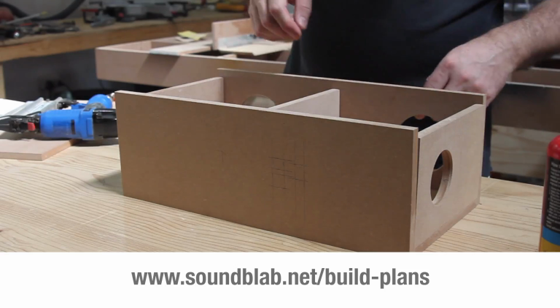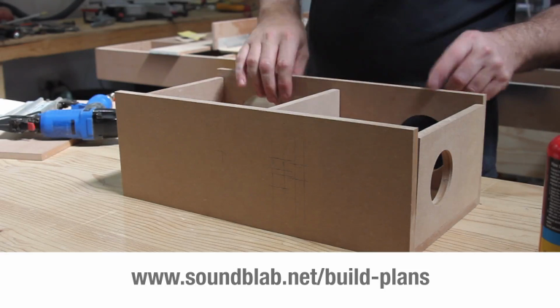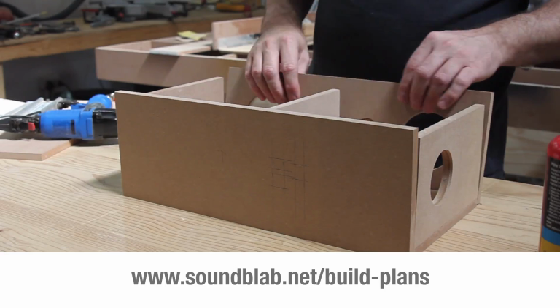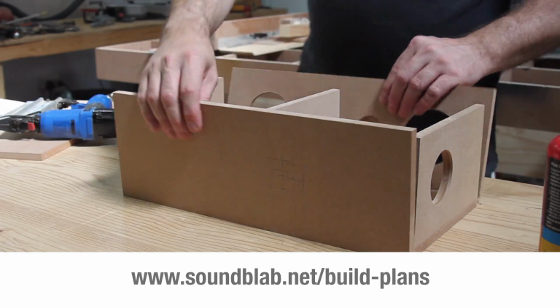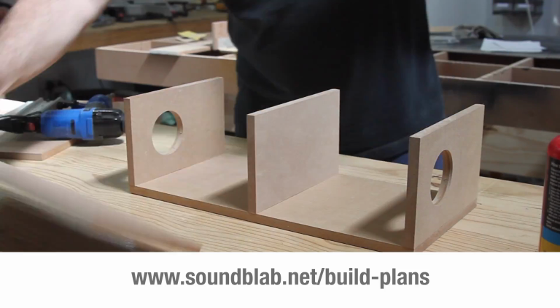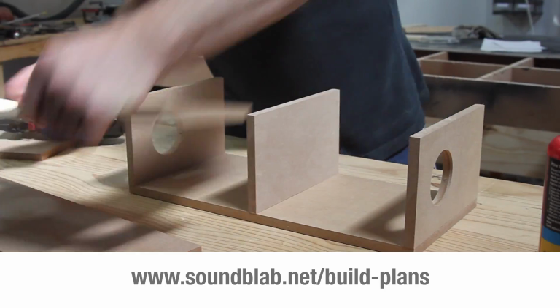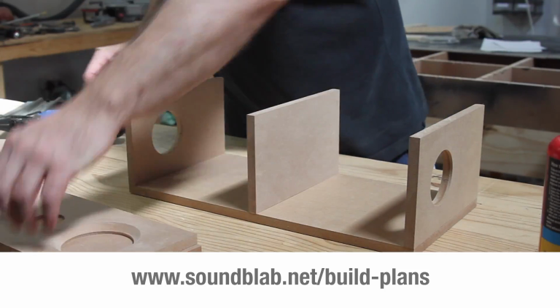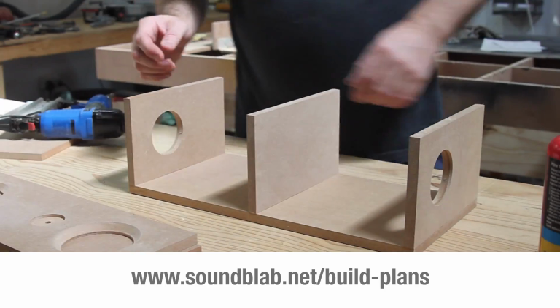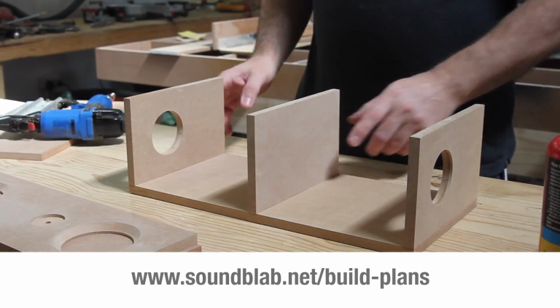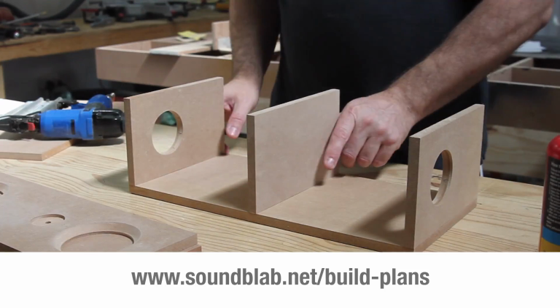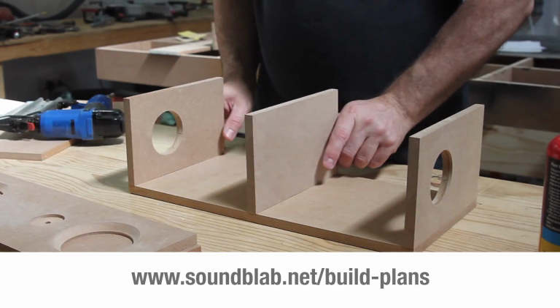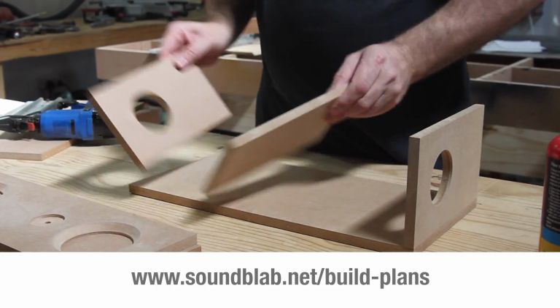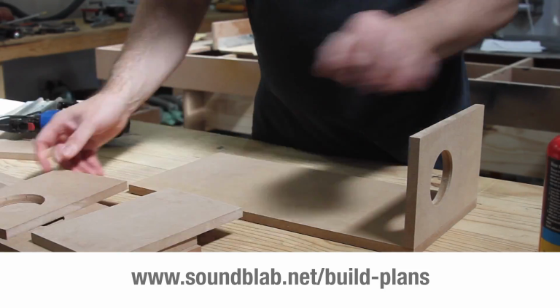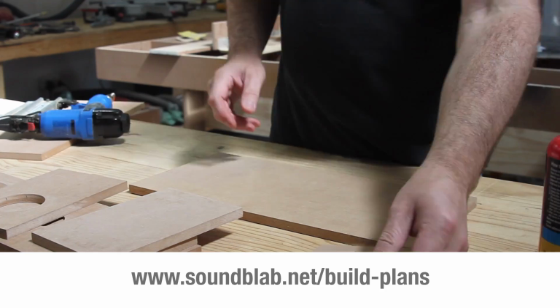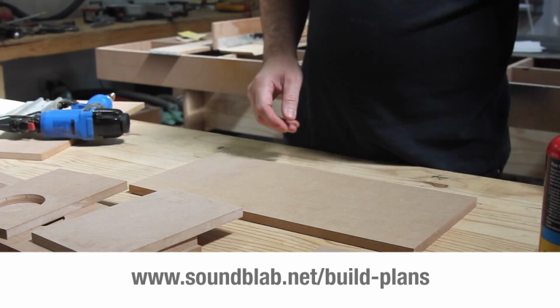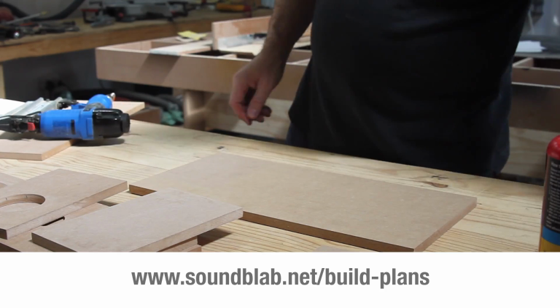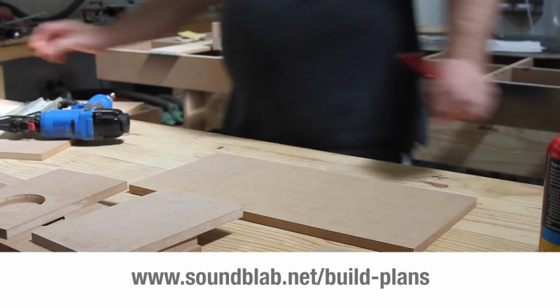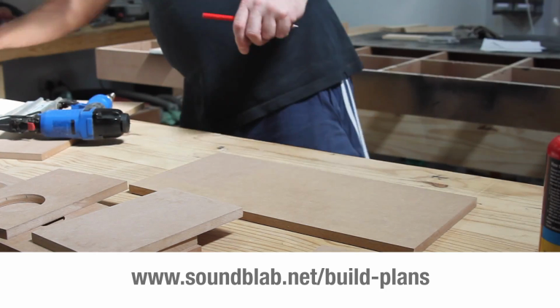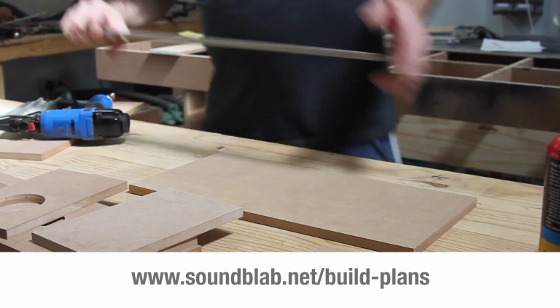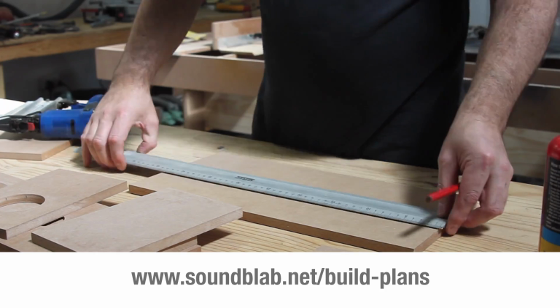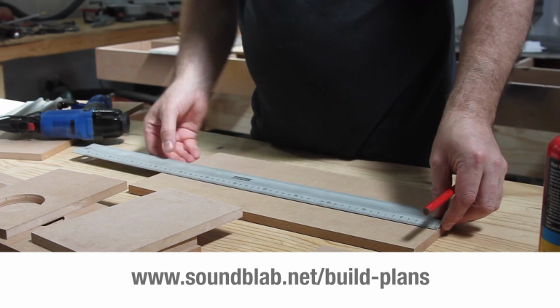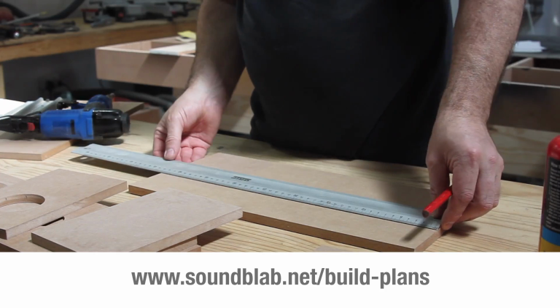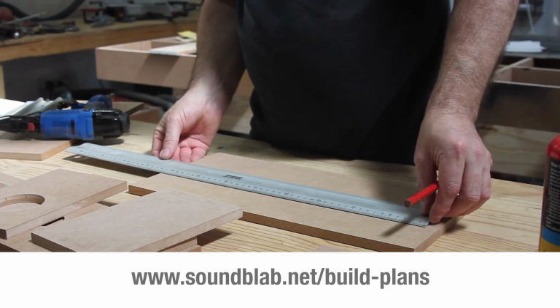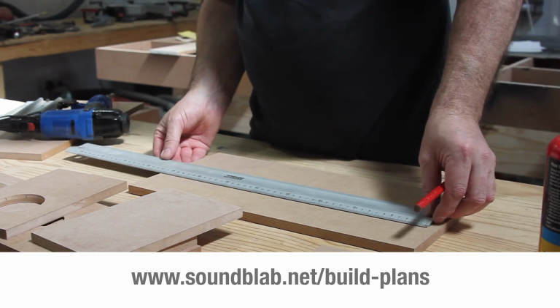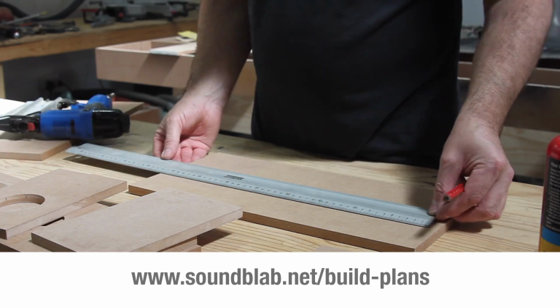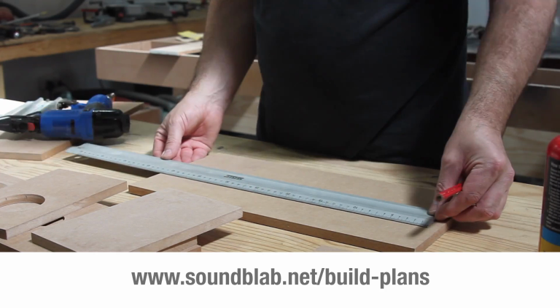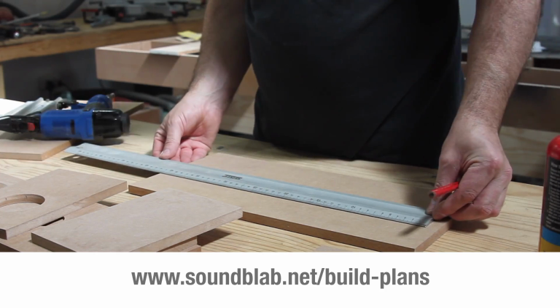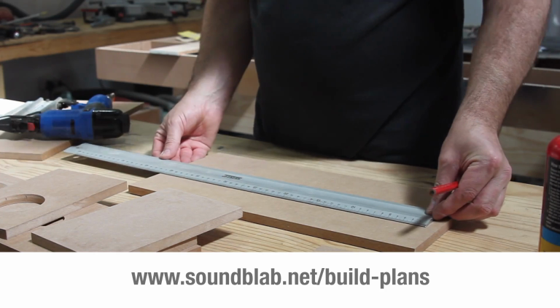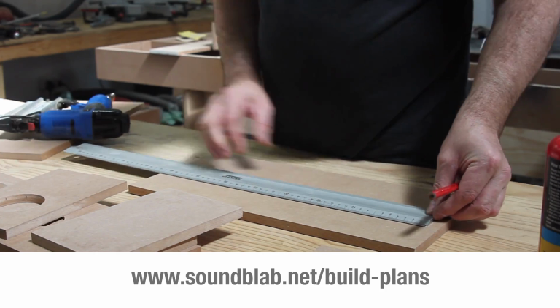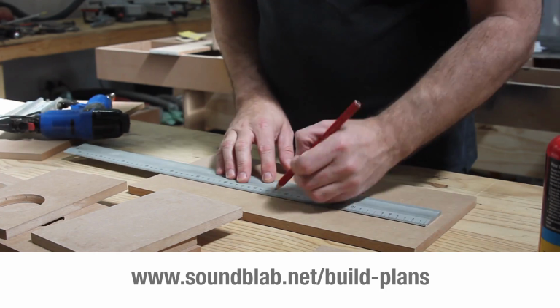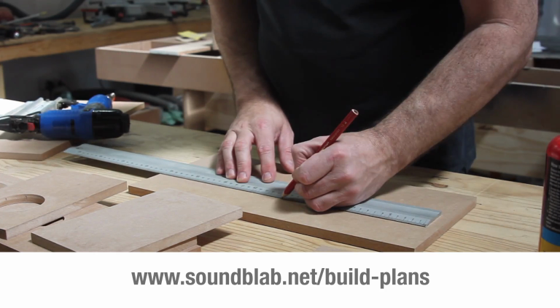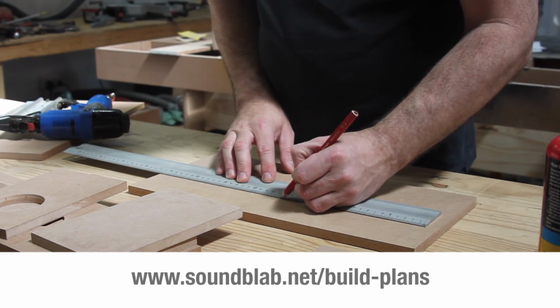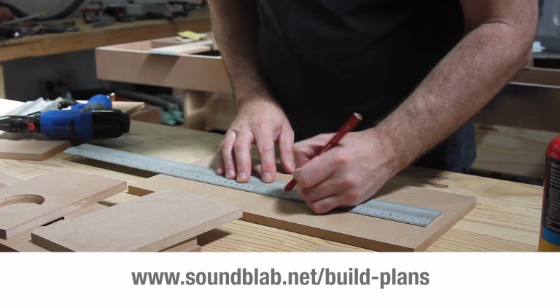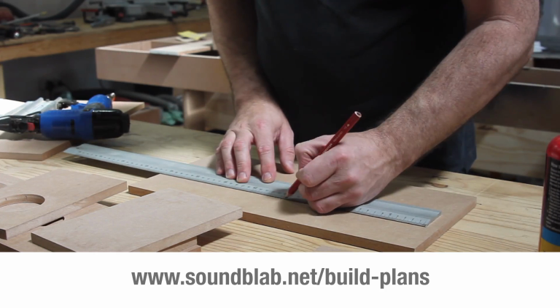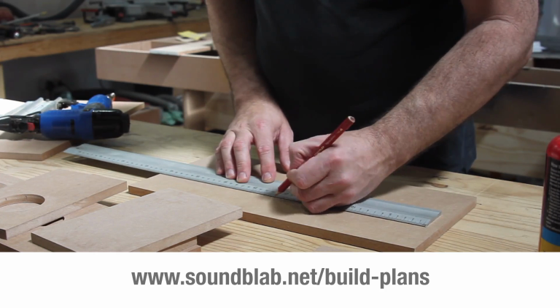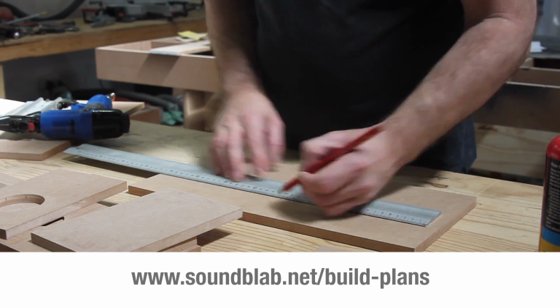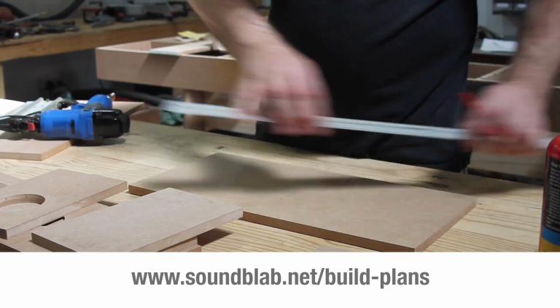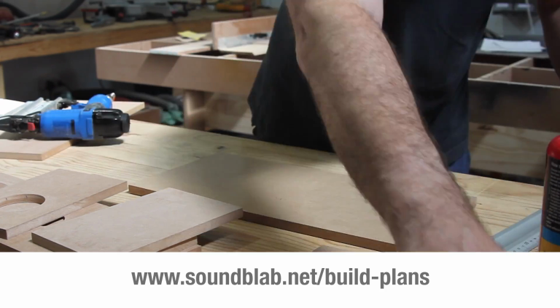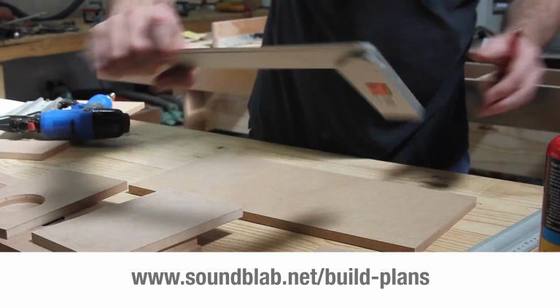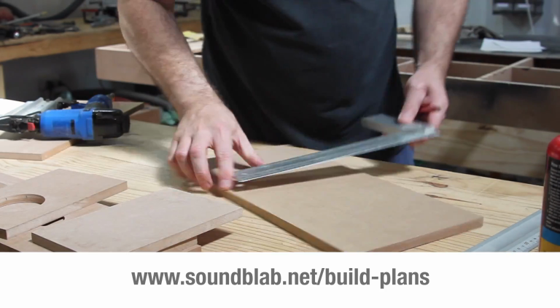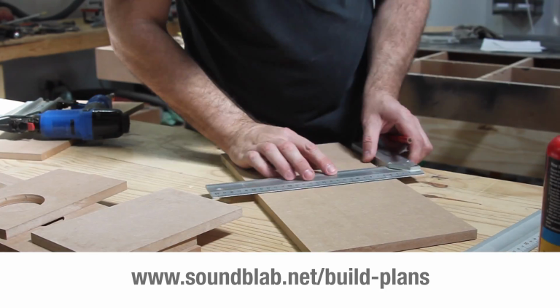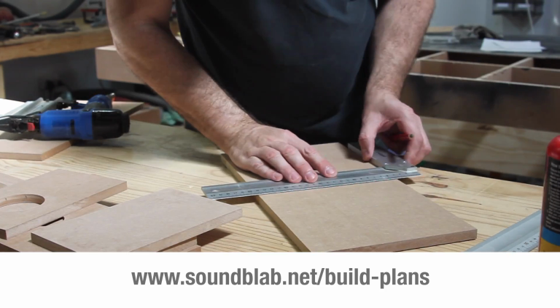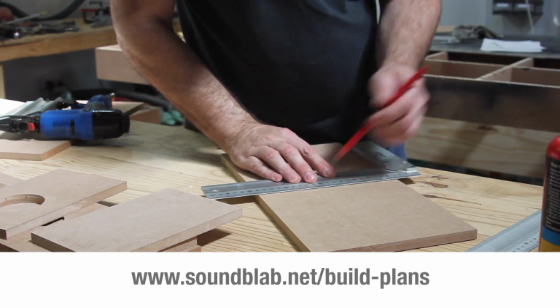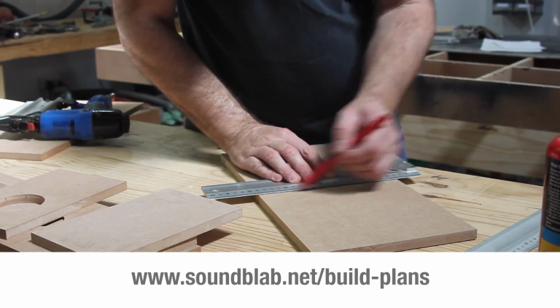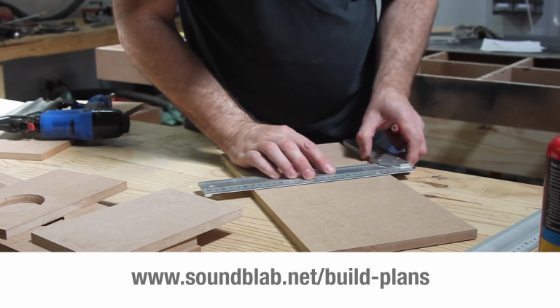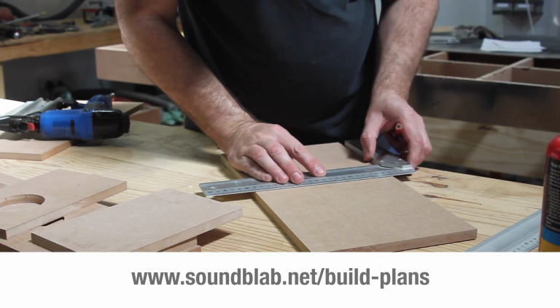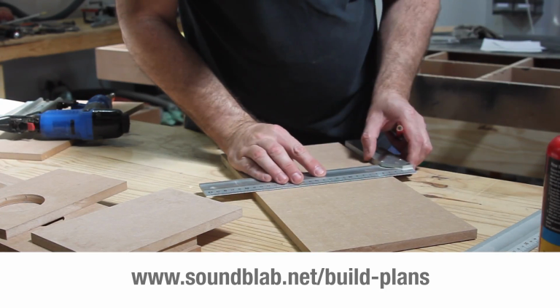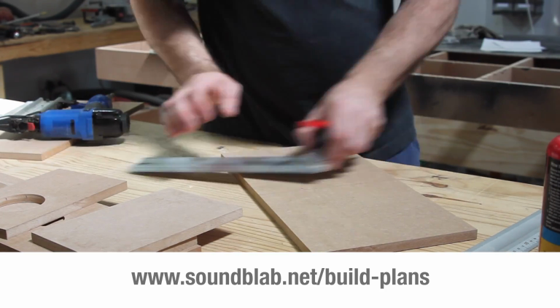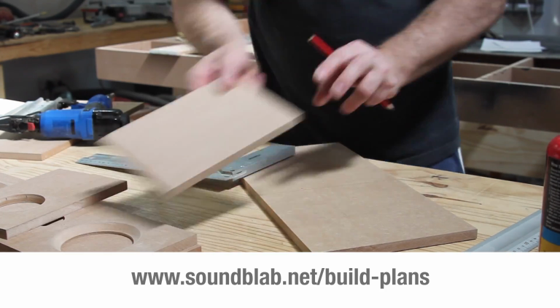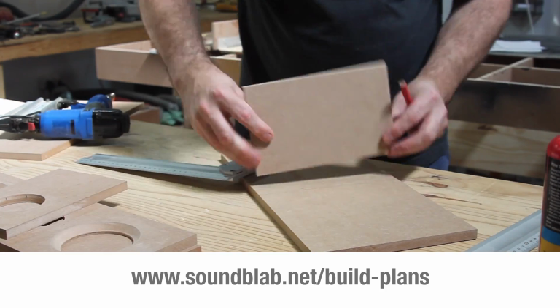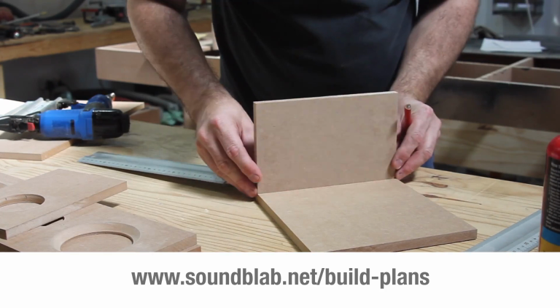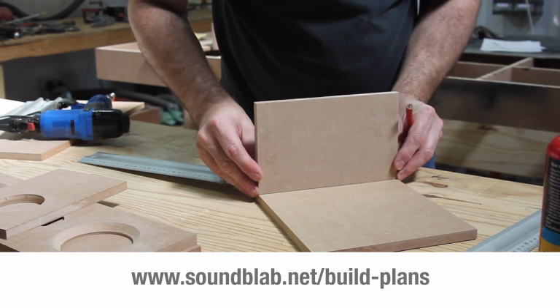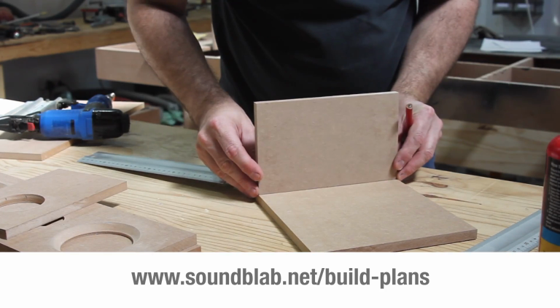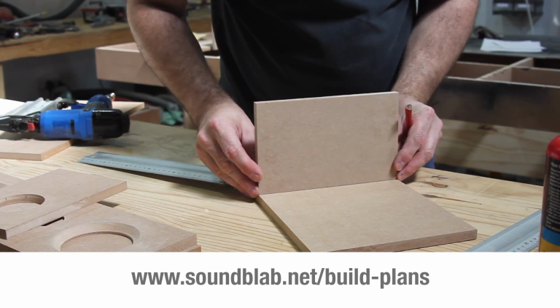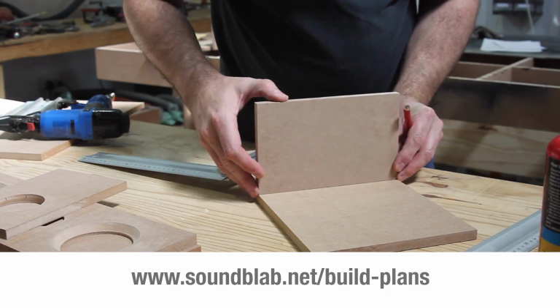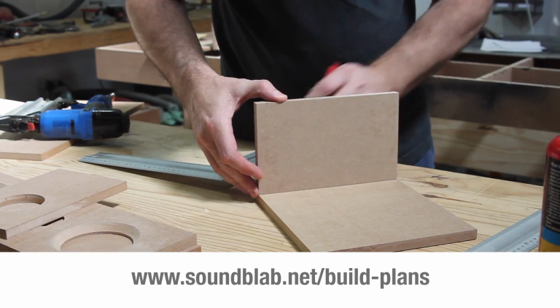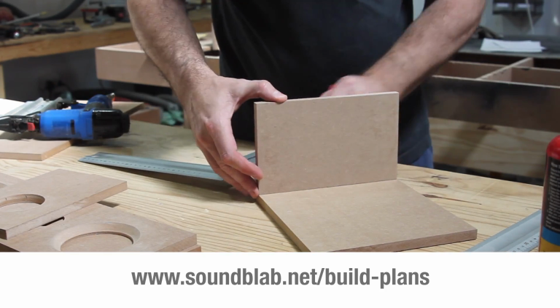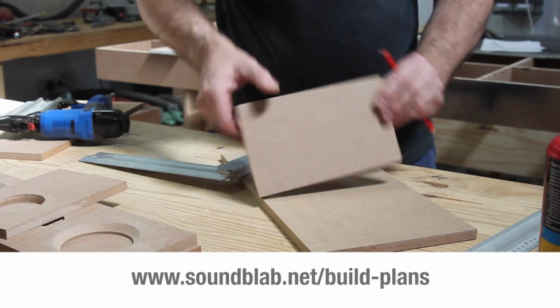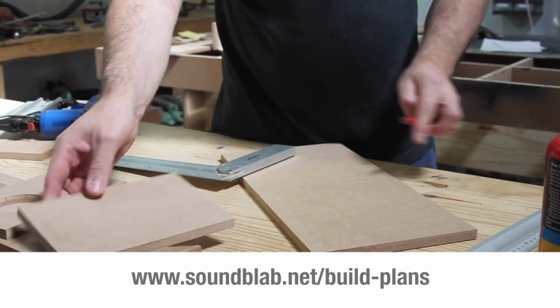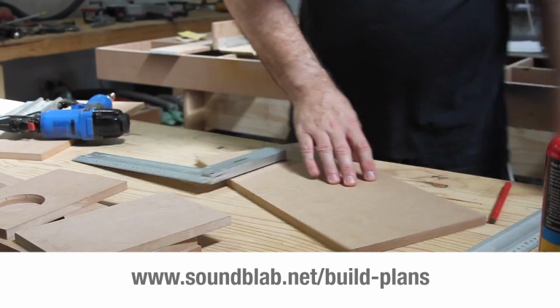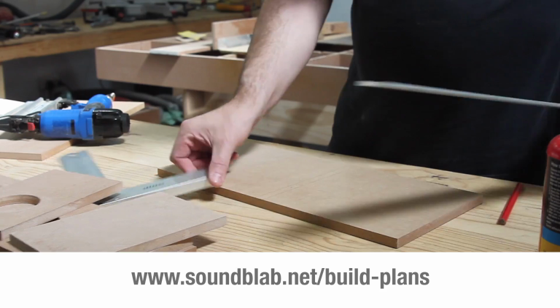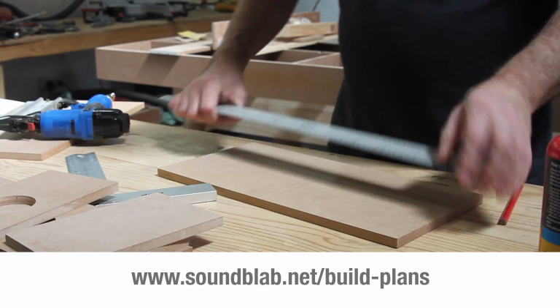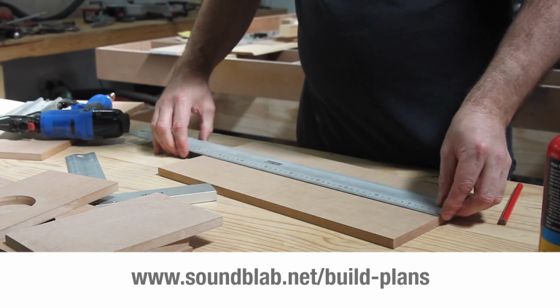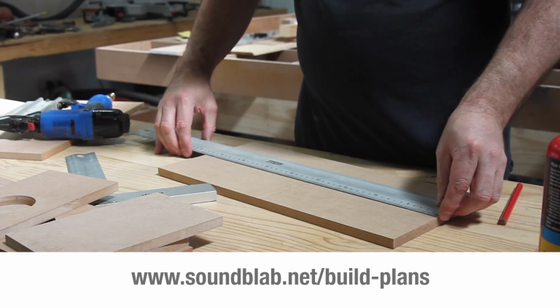The build plan for this project is available for purchase on my website soundblab.net, or click on the link in the description box below.